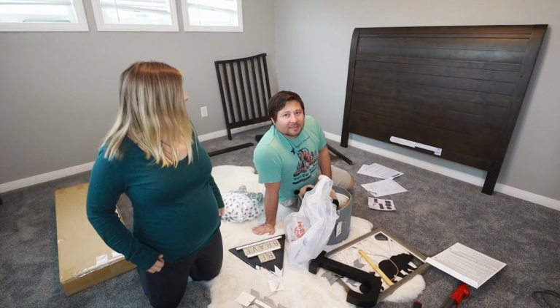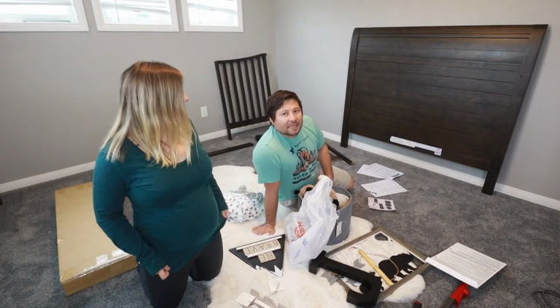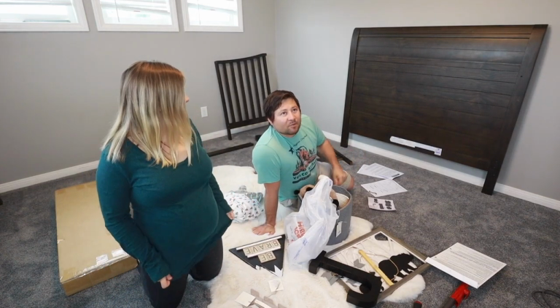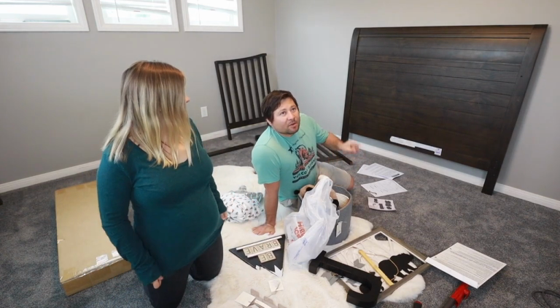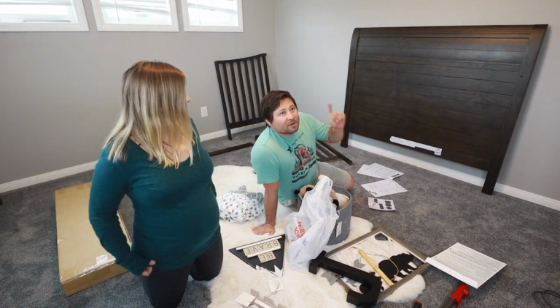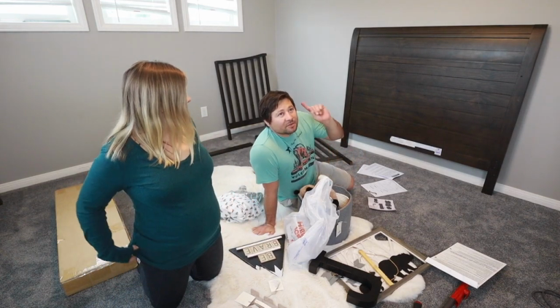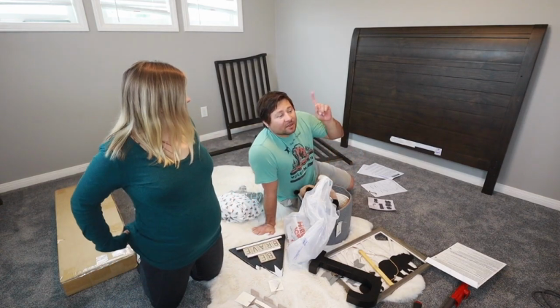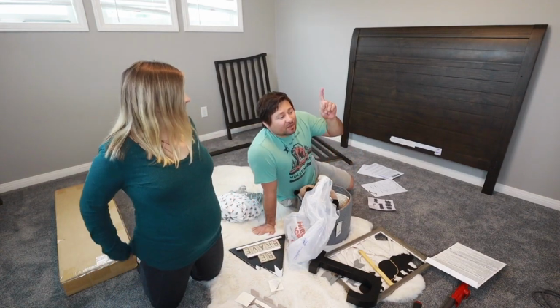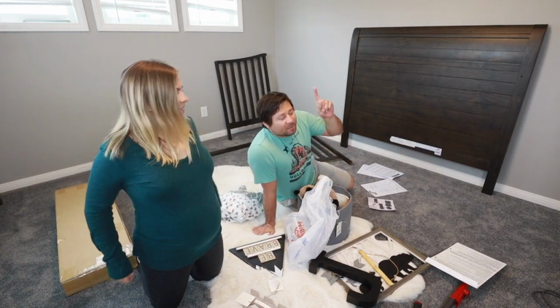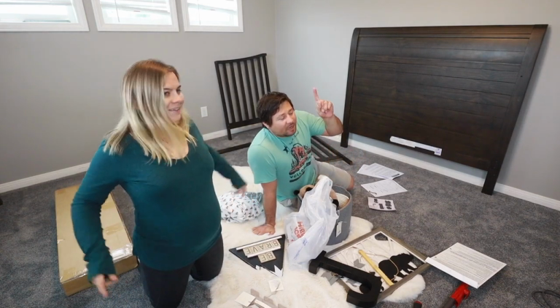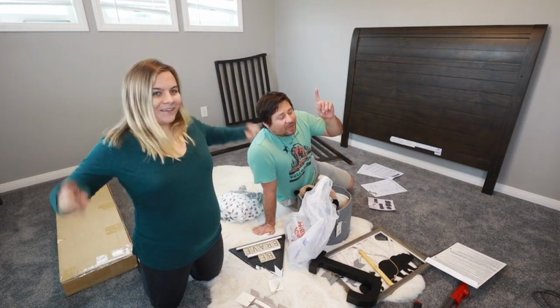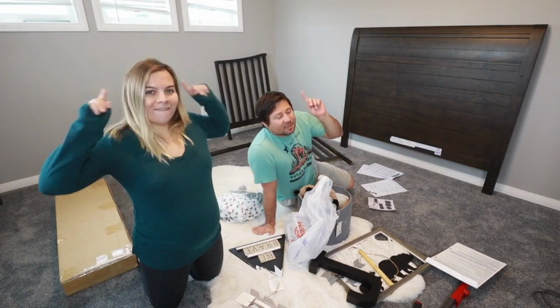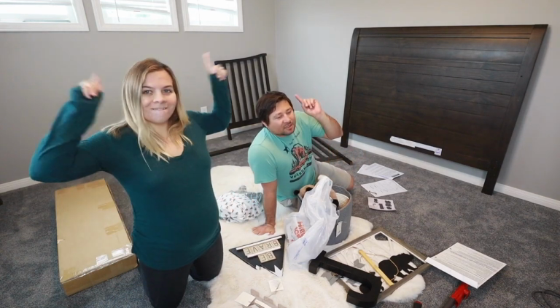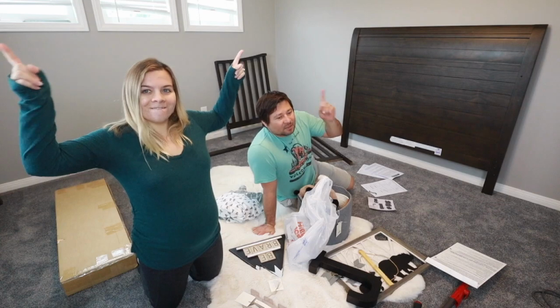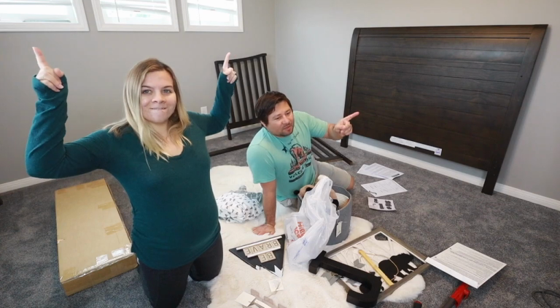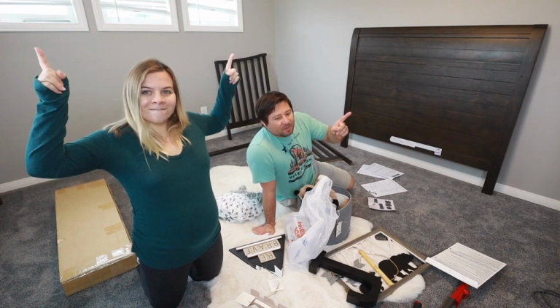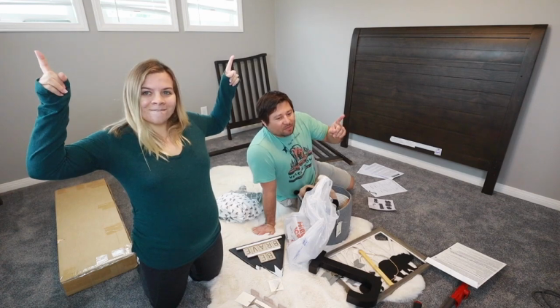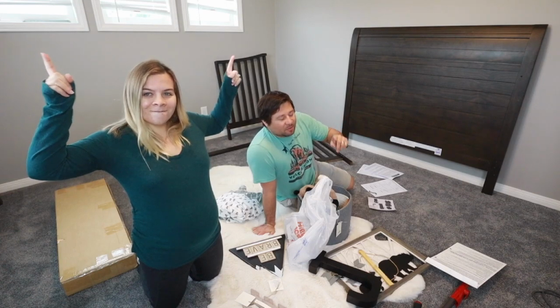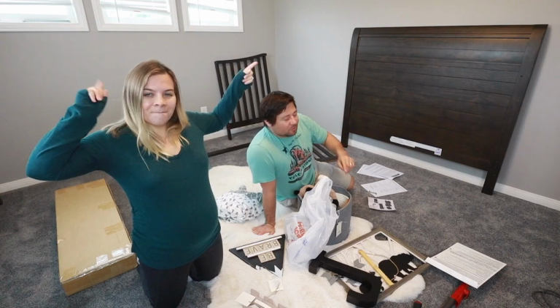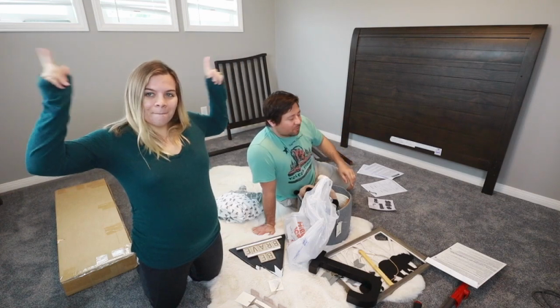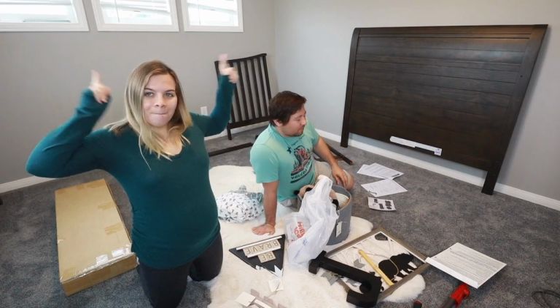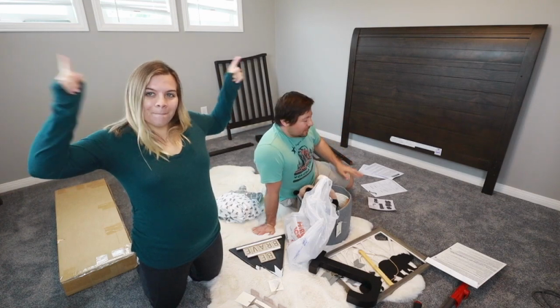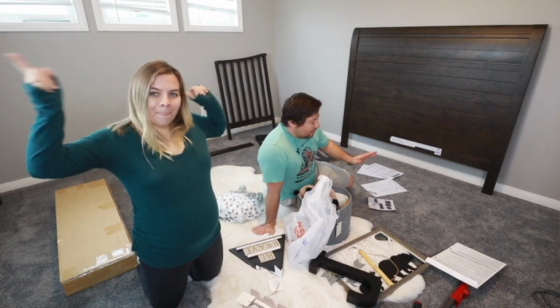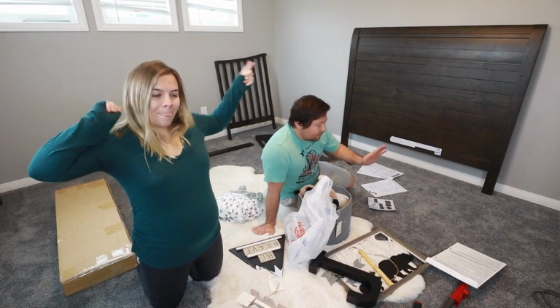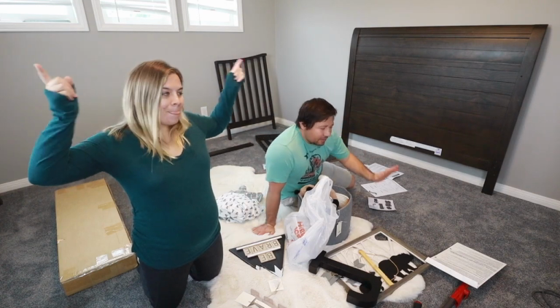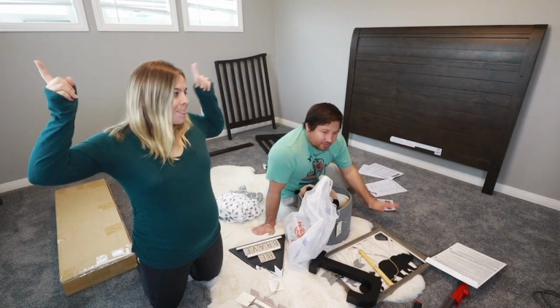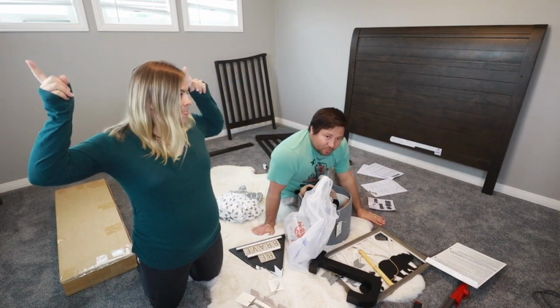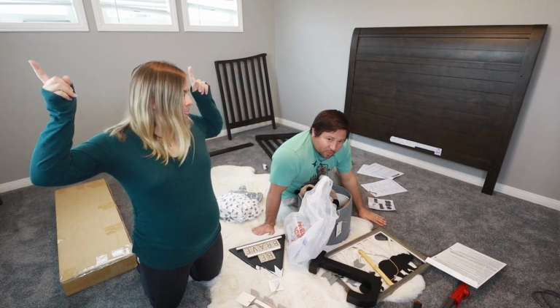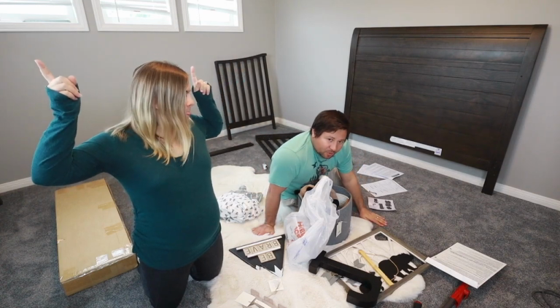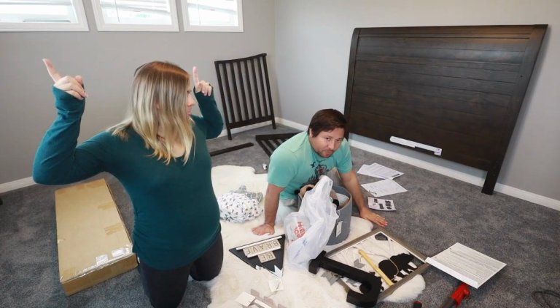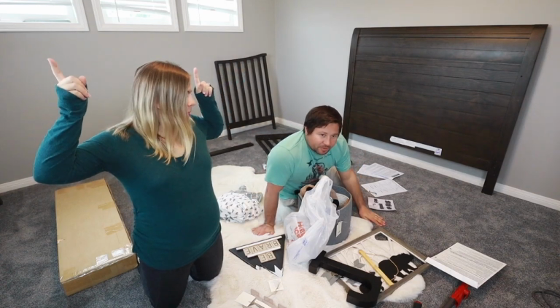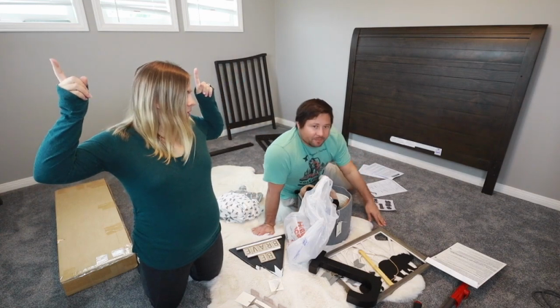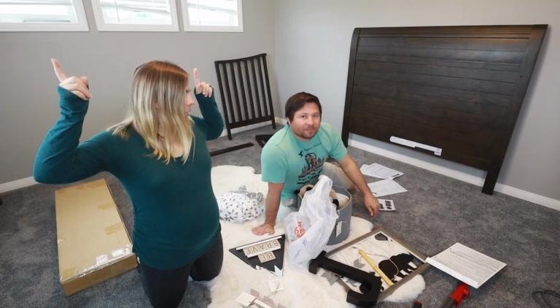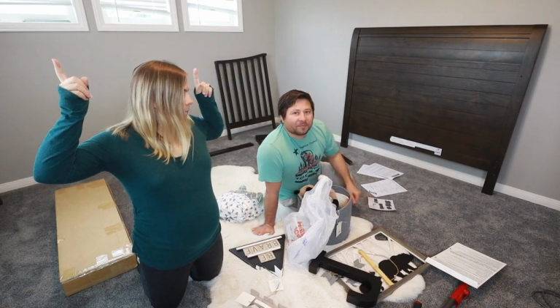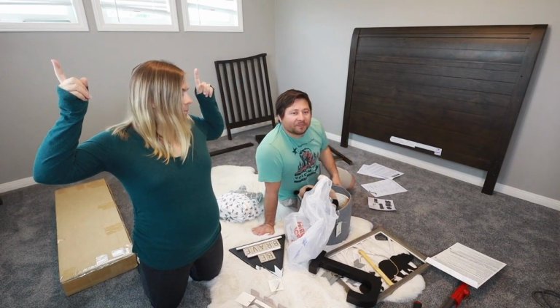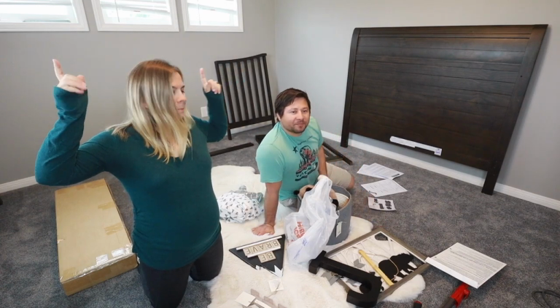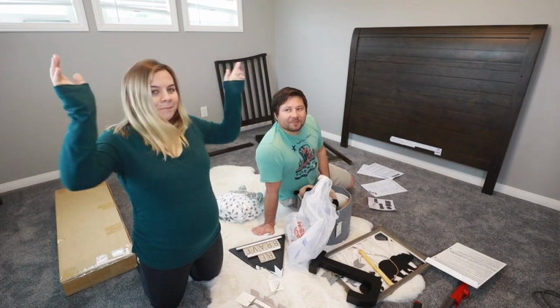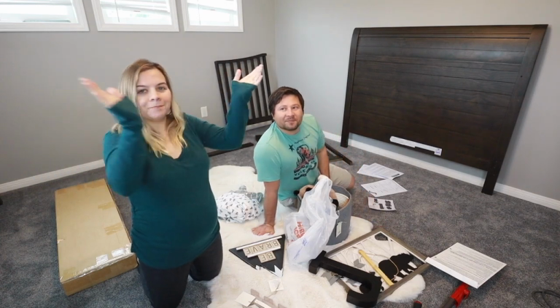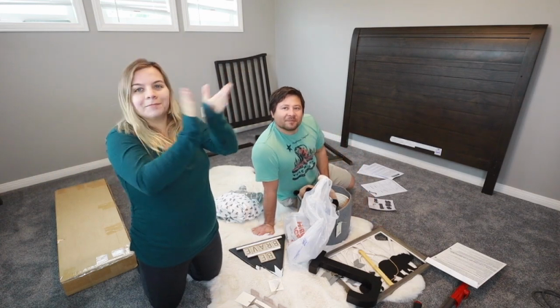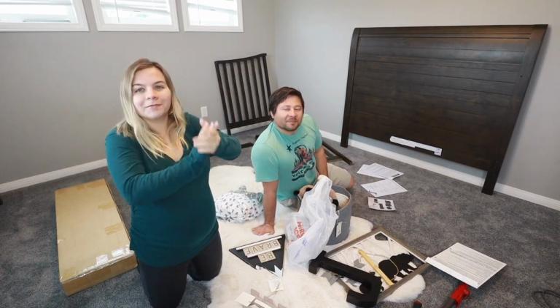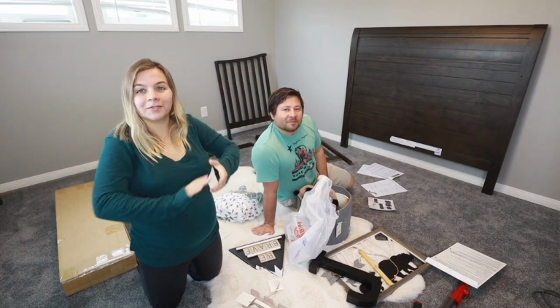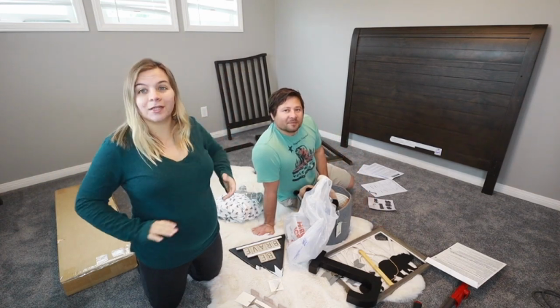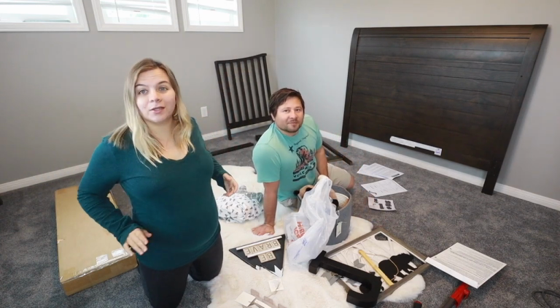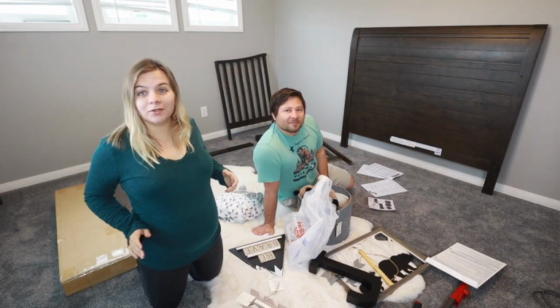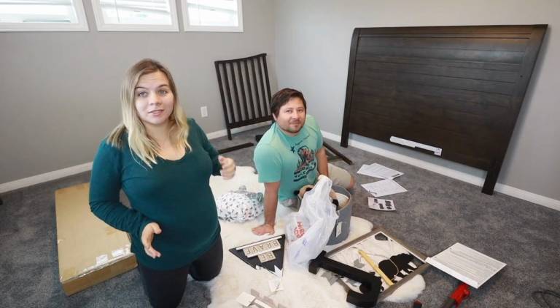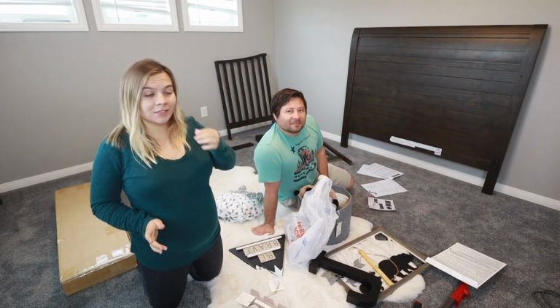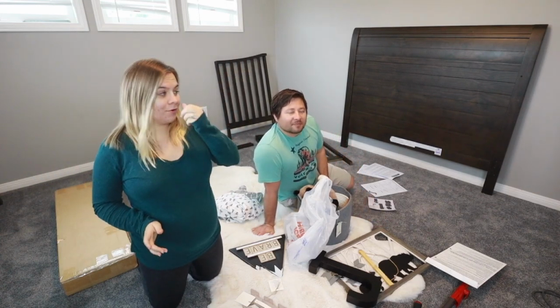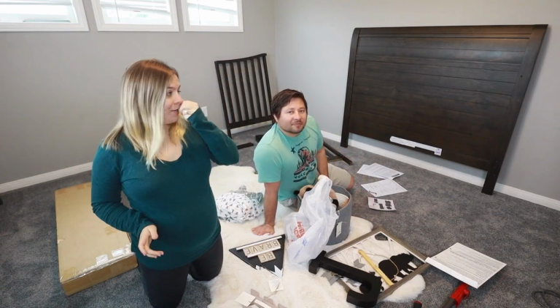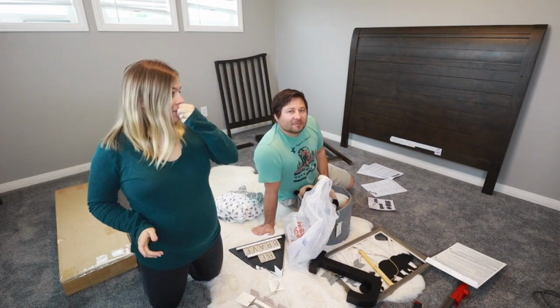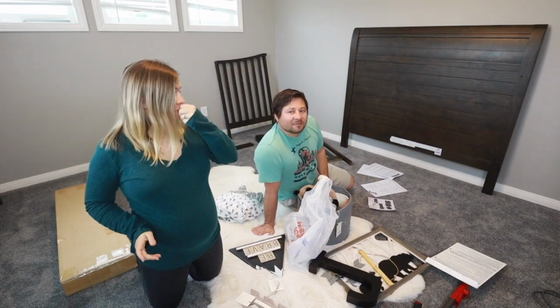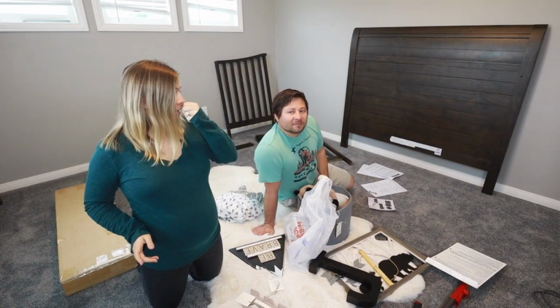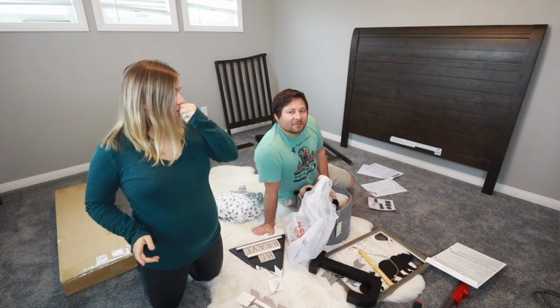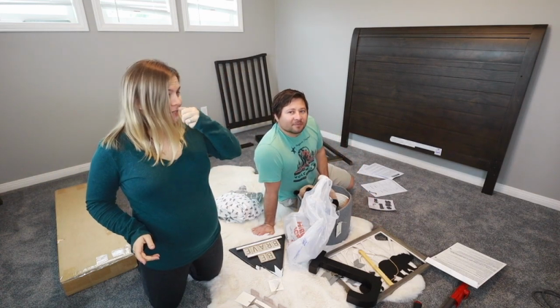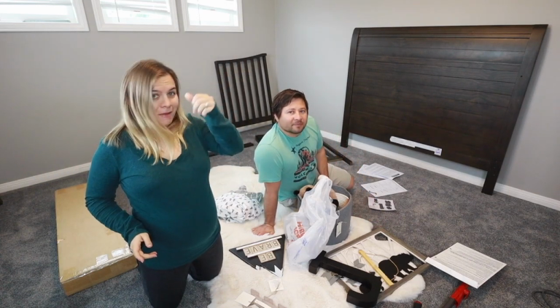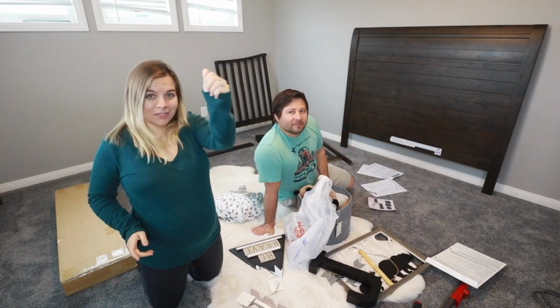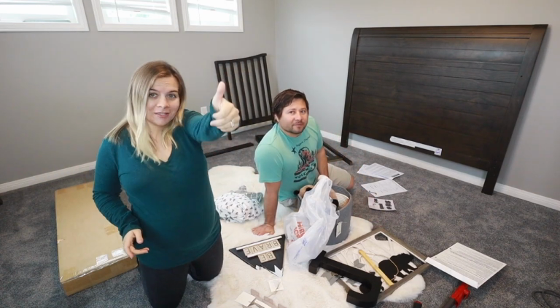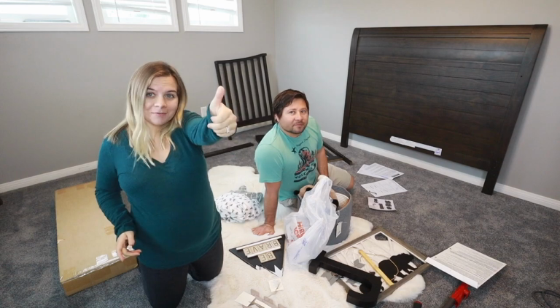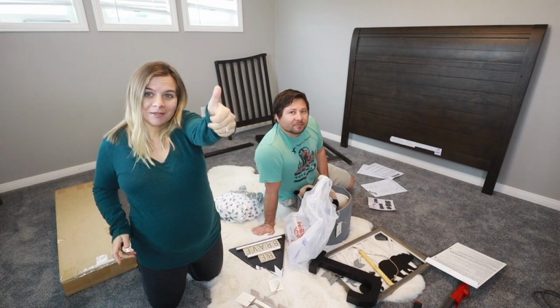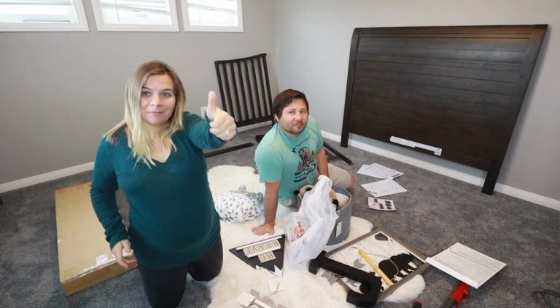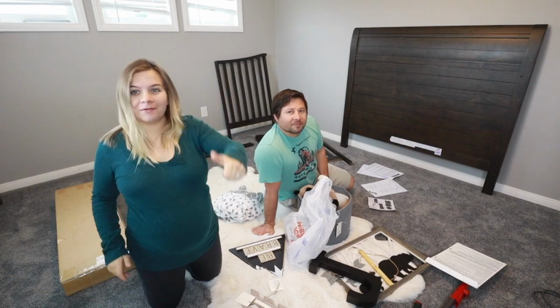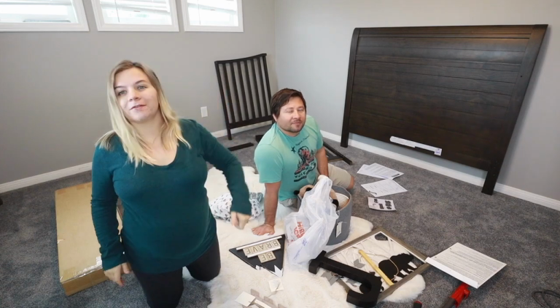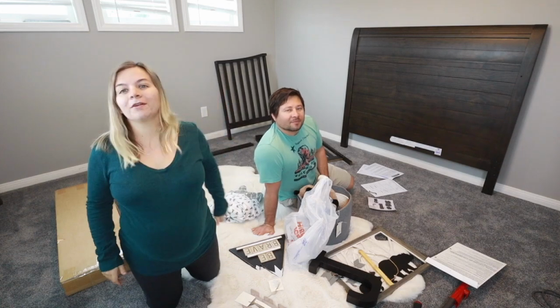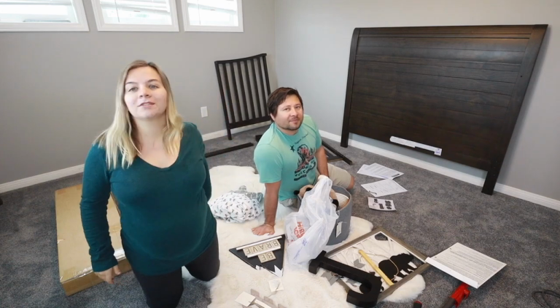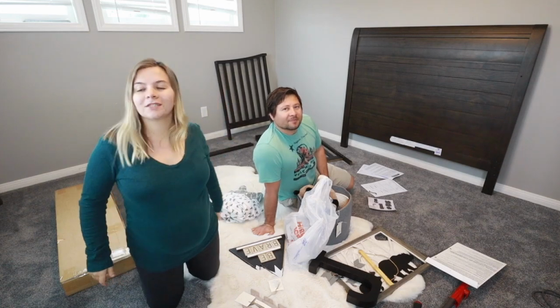Day one of actually starting the baby's room now that we got the new carpet. Let's do this, let's get started. Smash that thumbs up button for us.